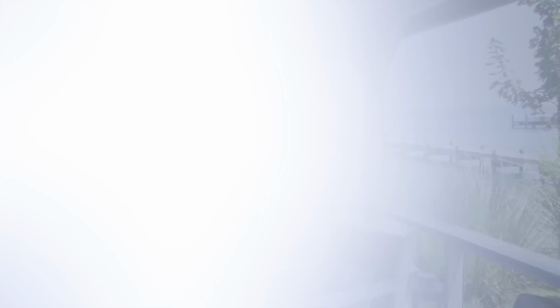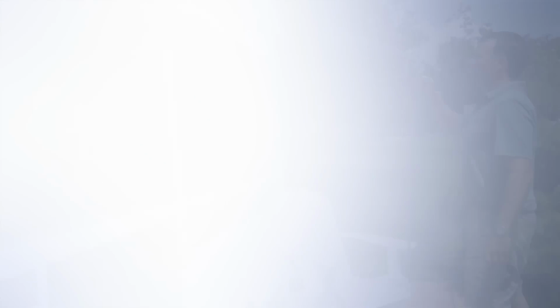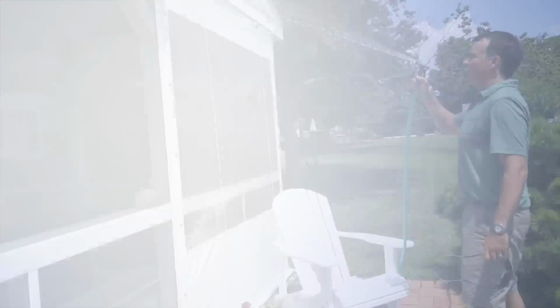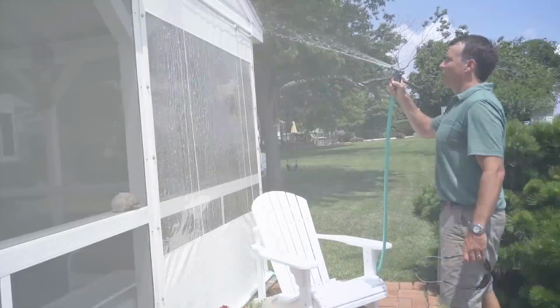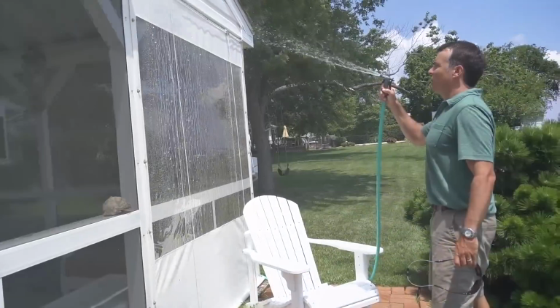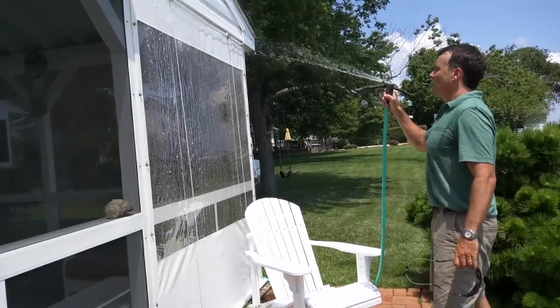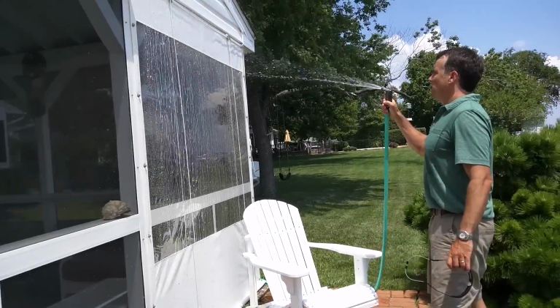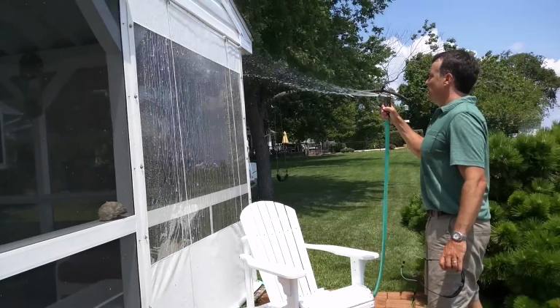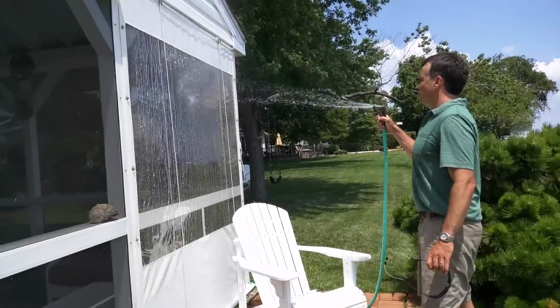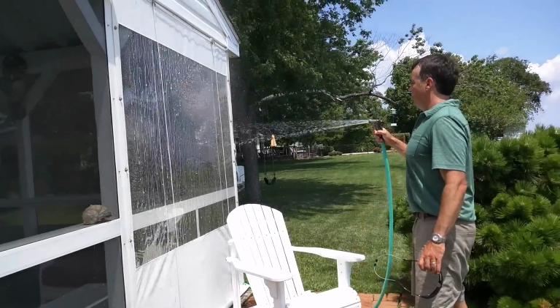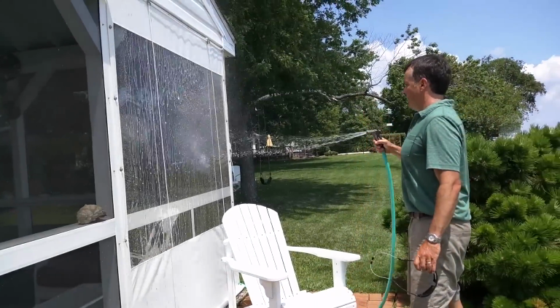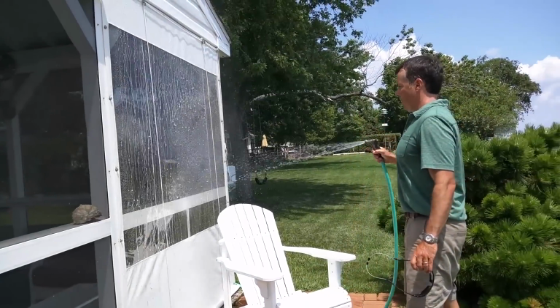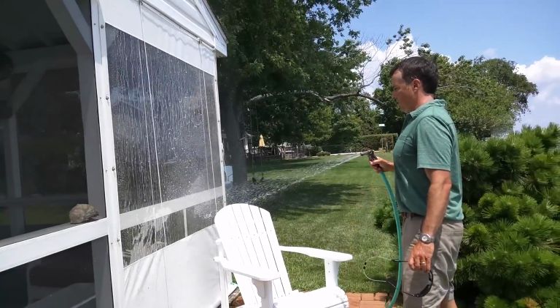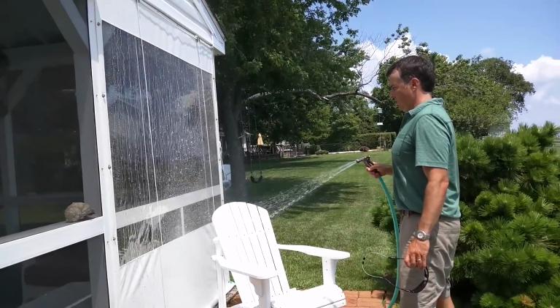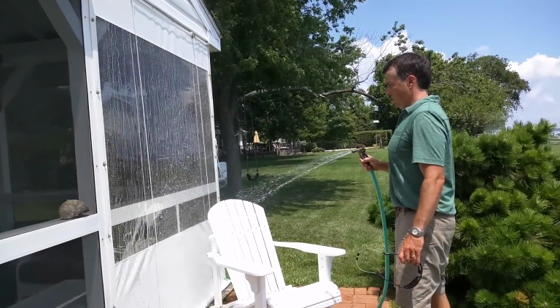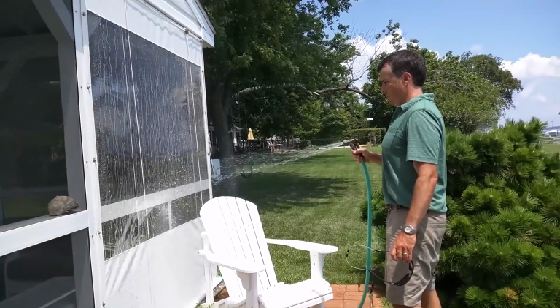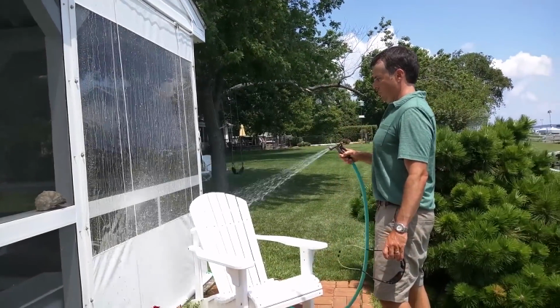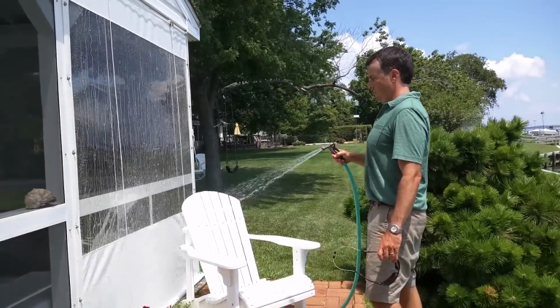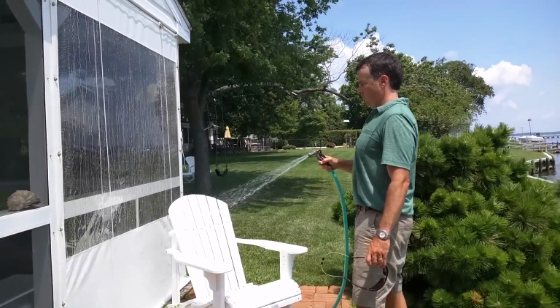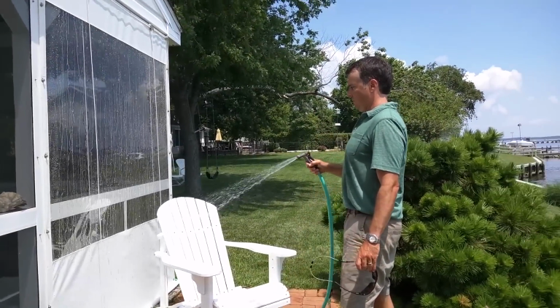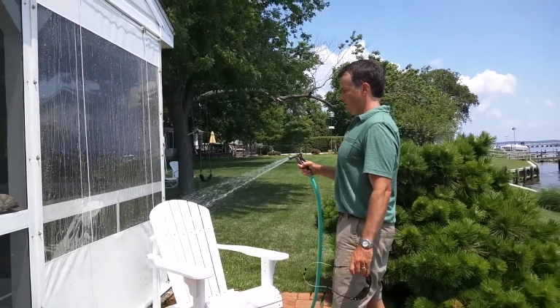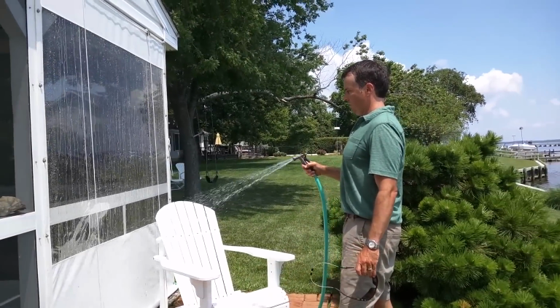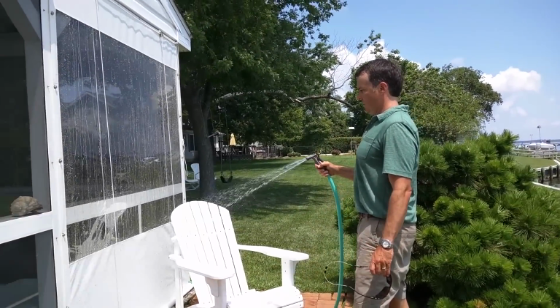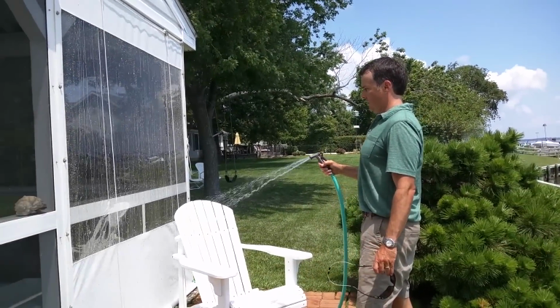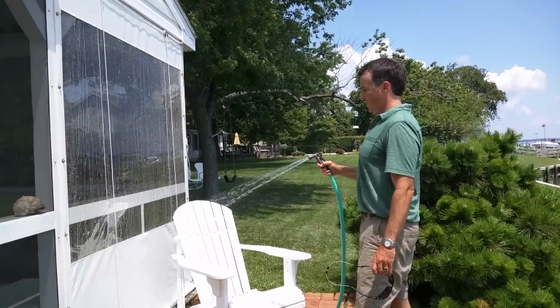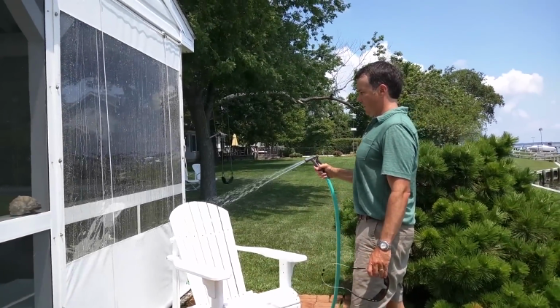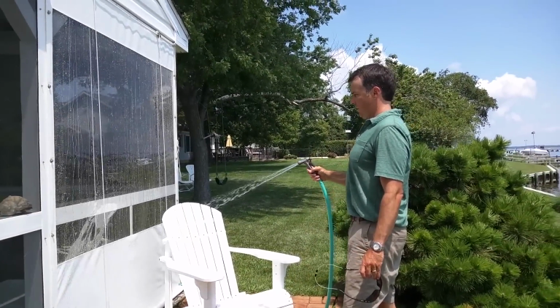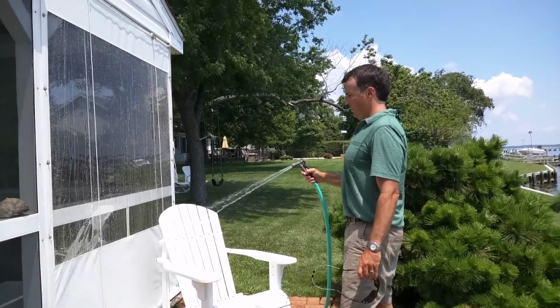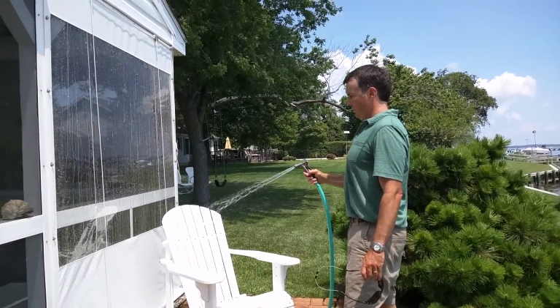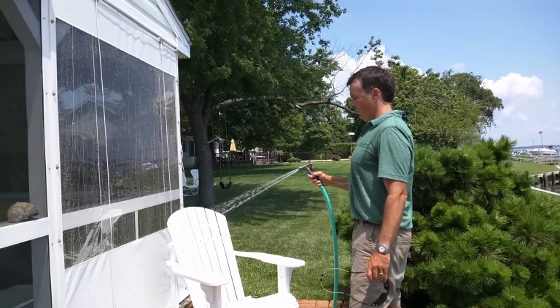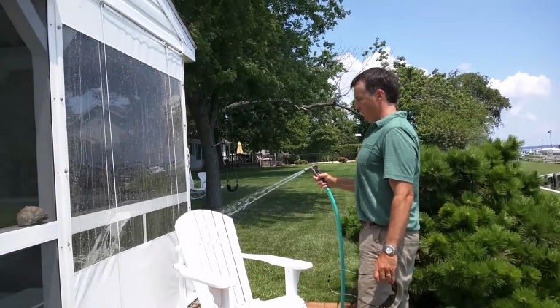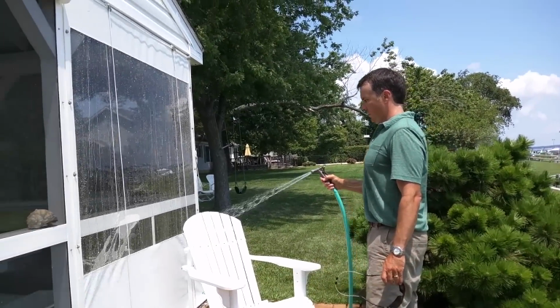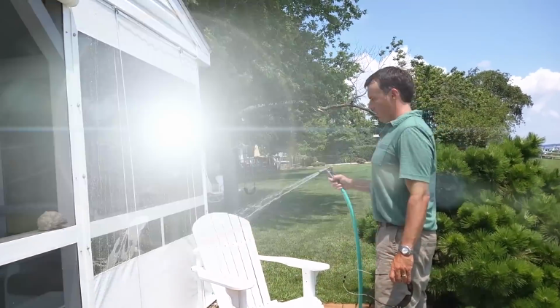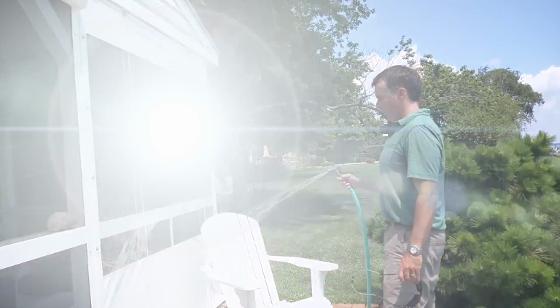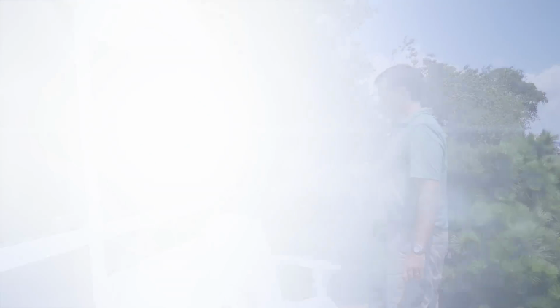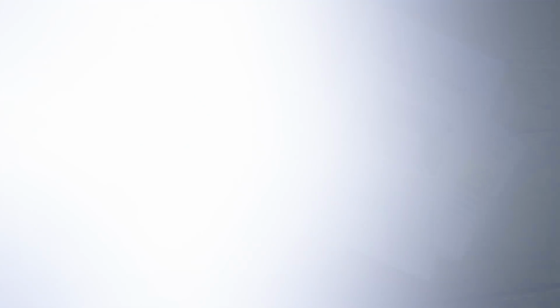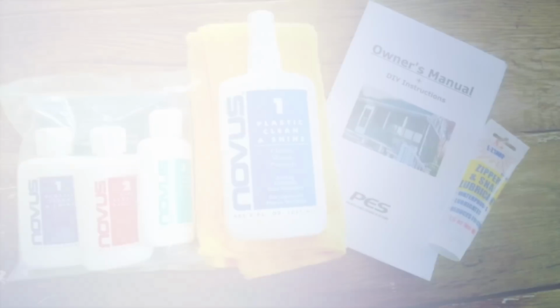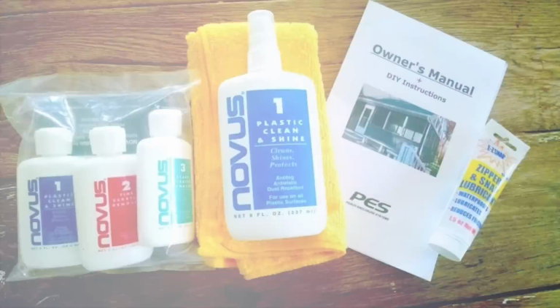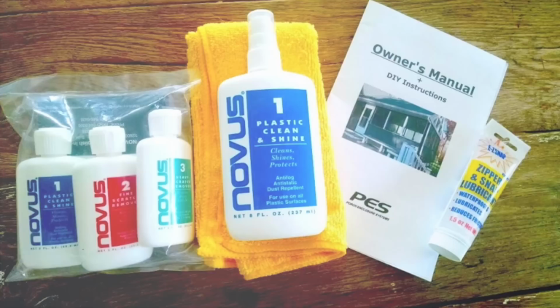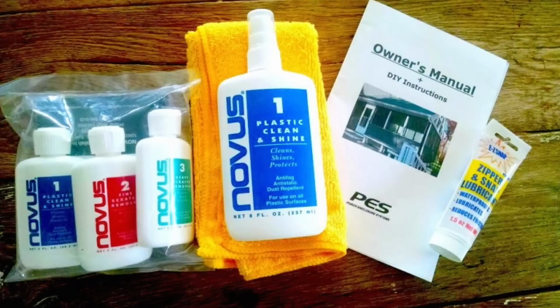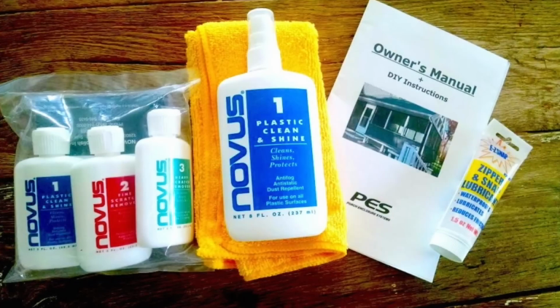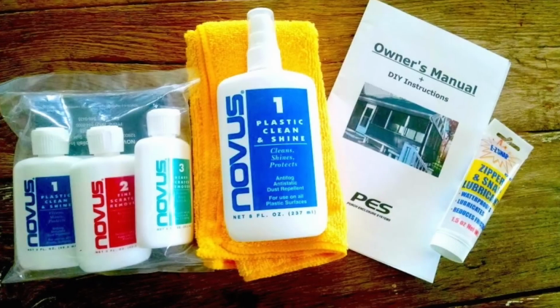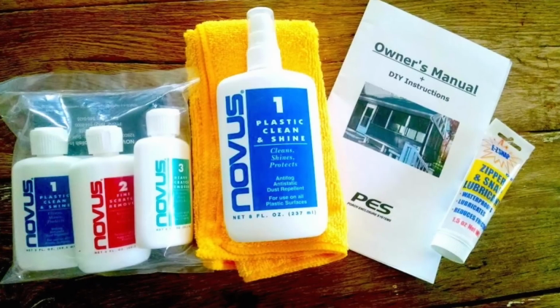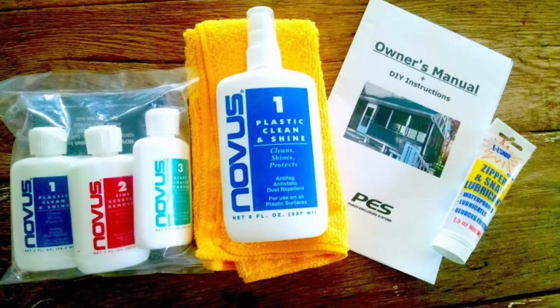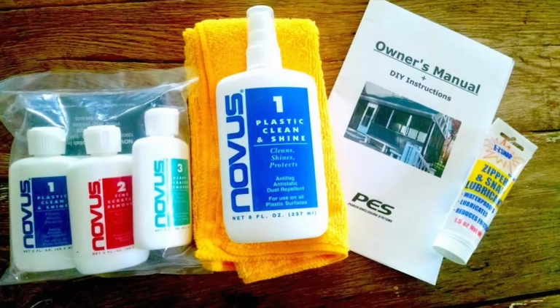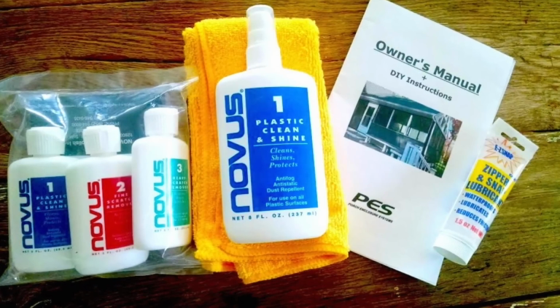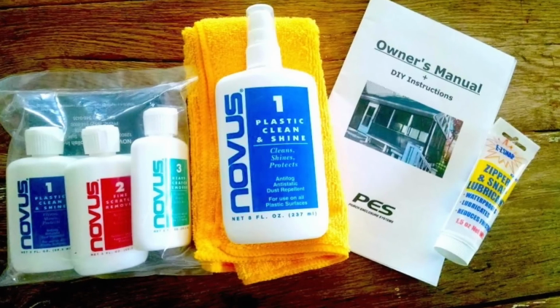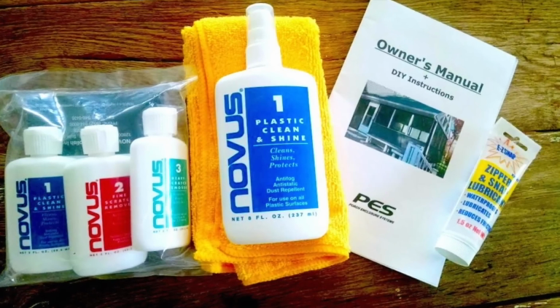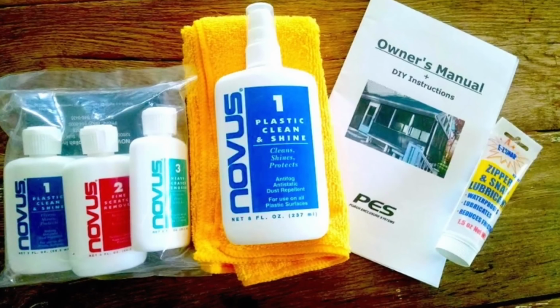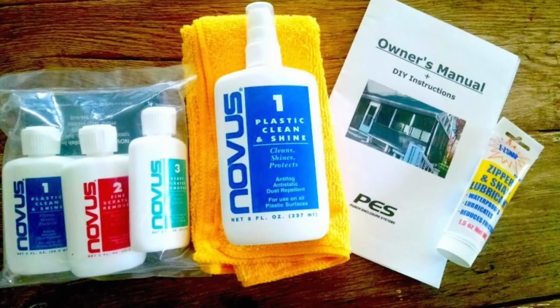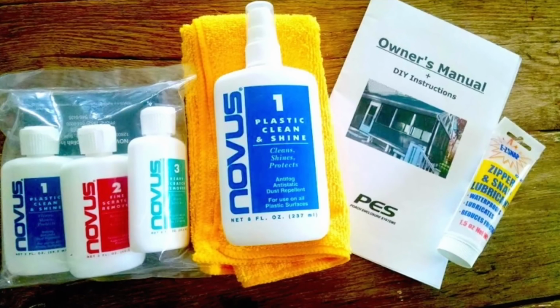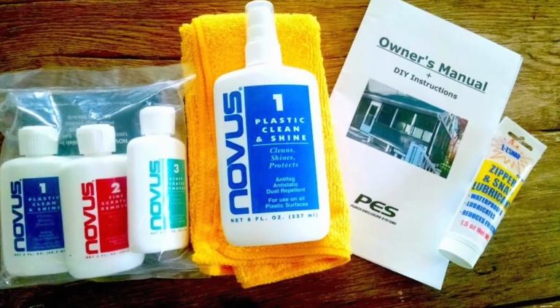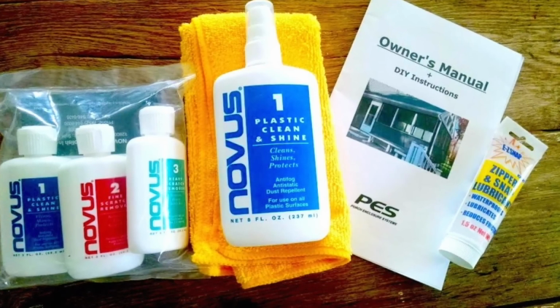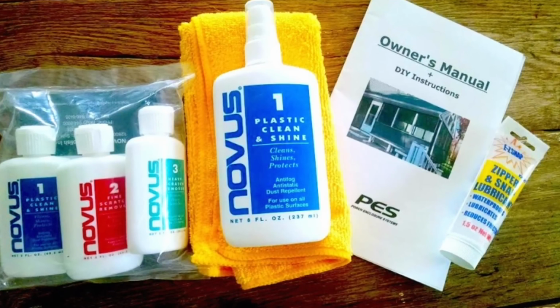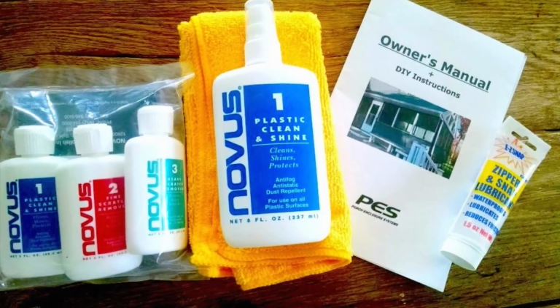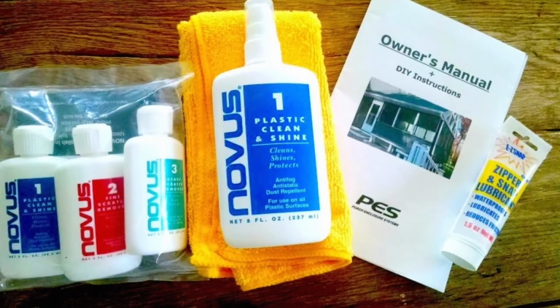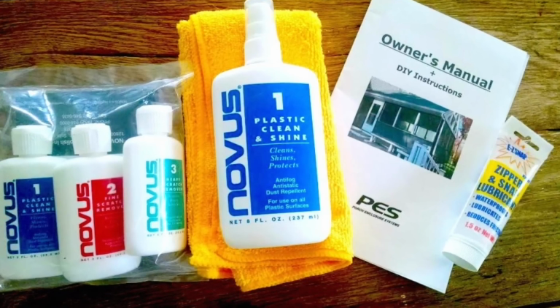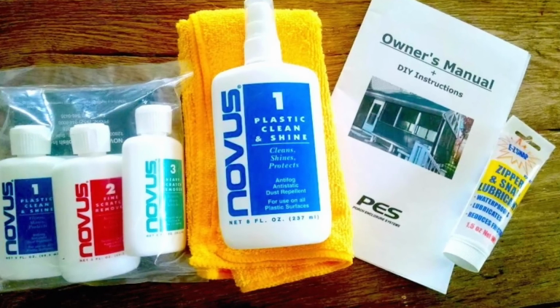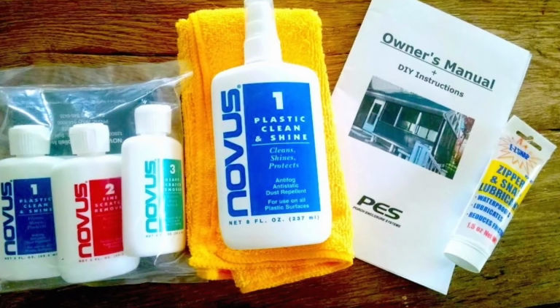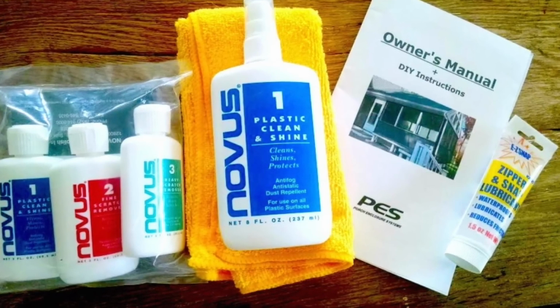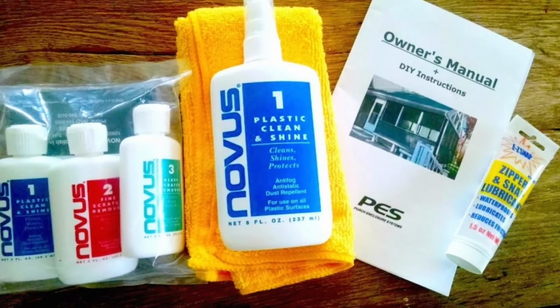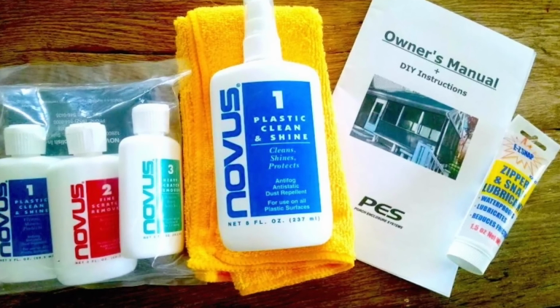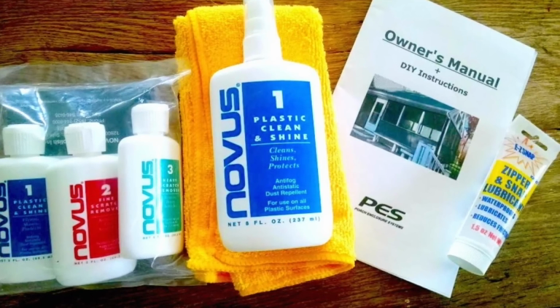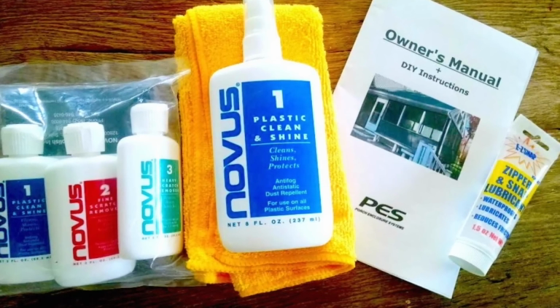So easy to care for with soap and water and a soft cloth. We include a care kit with every order to prolong the life of your system.